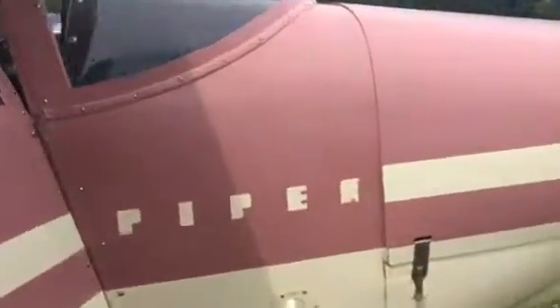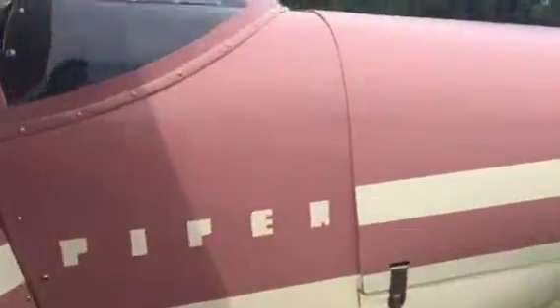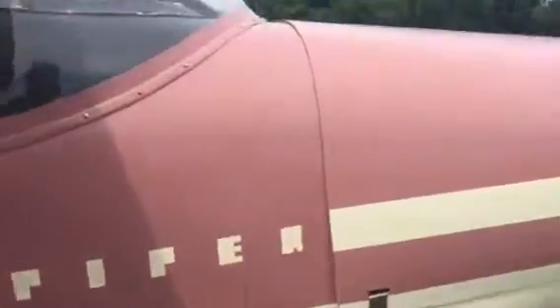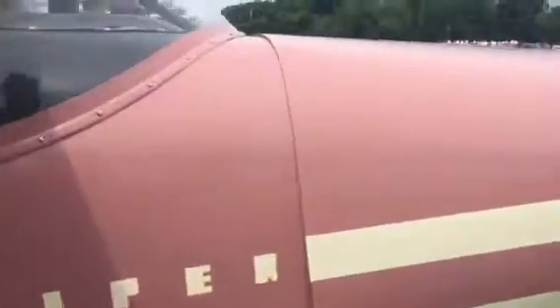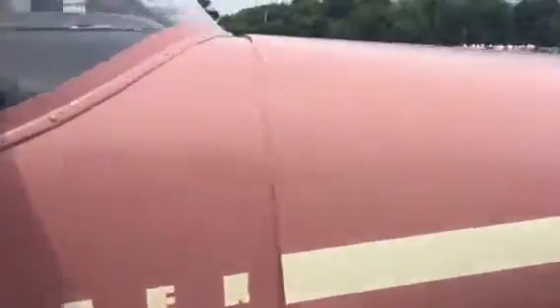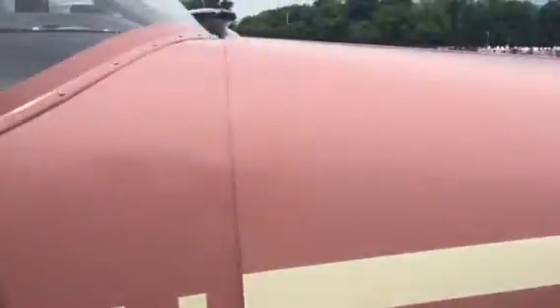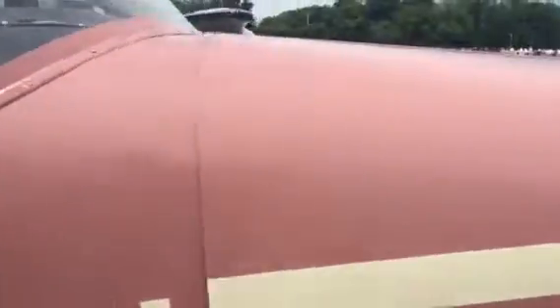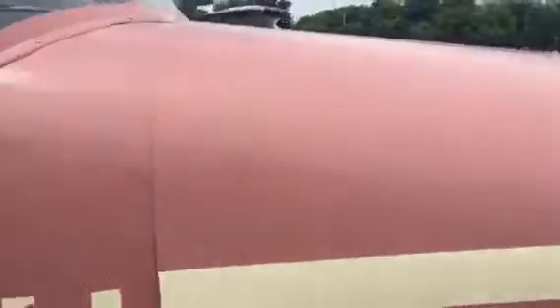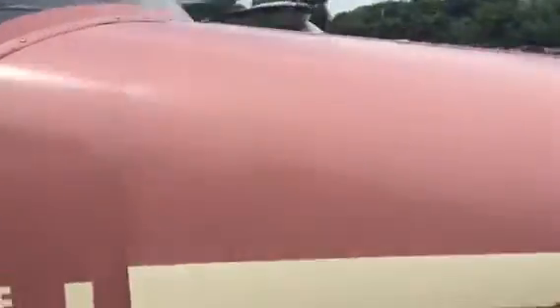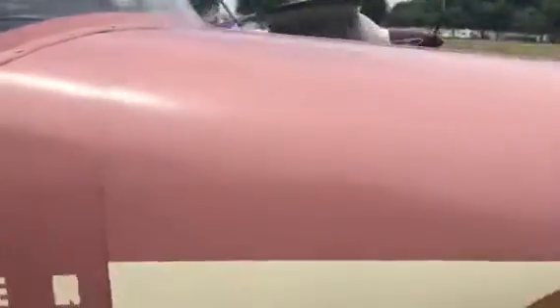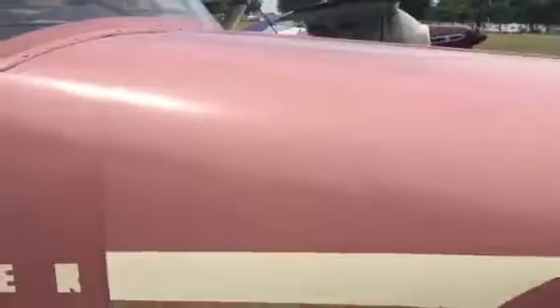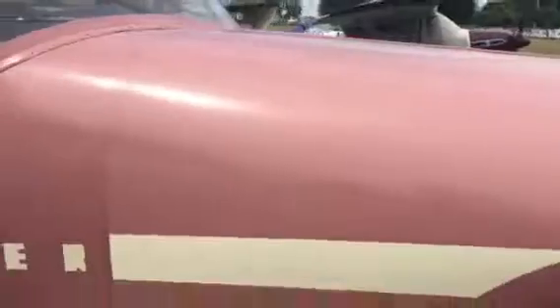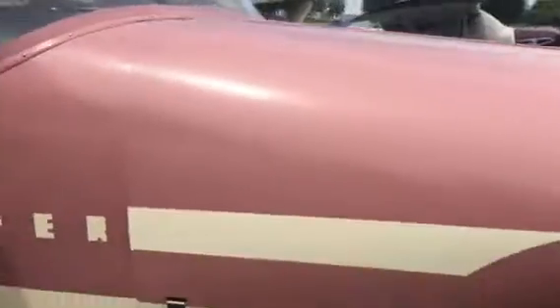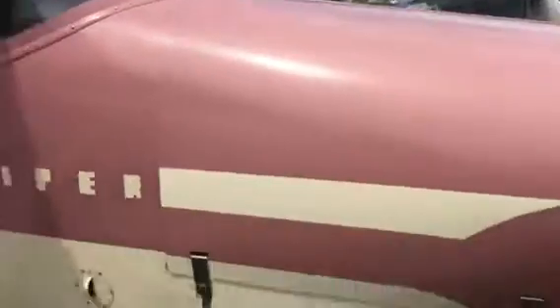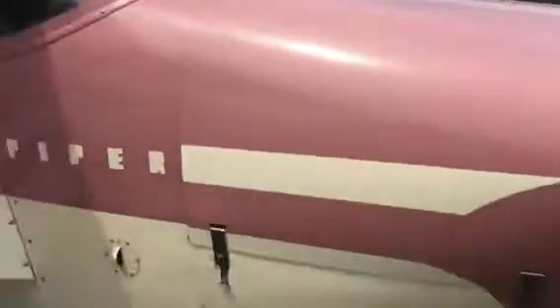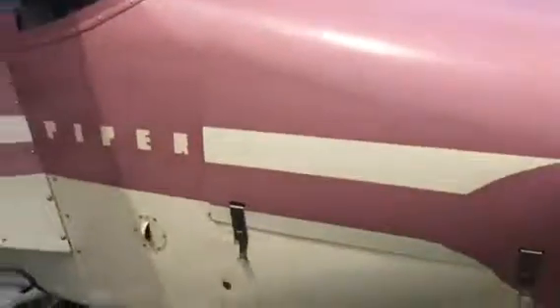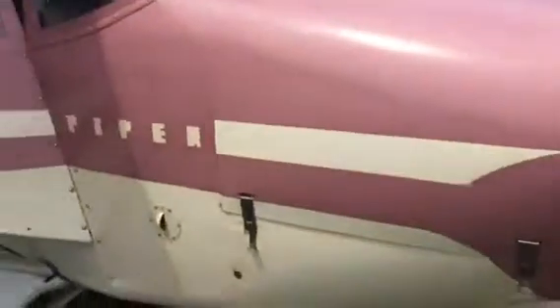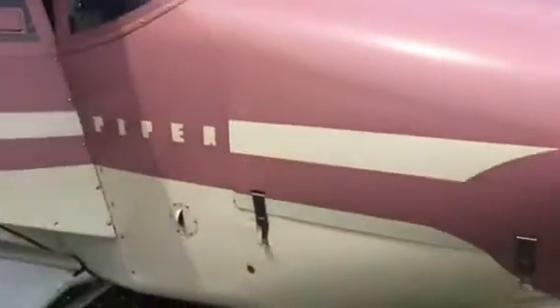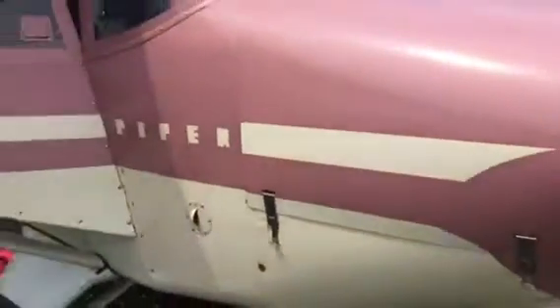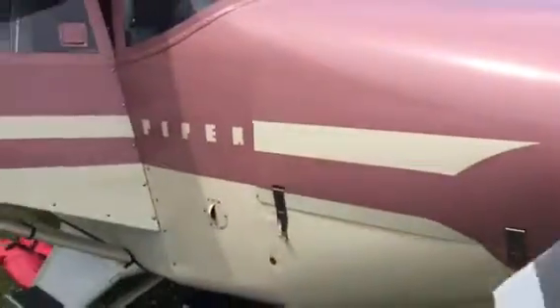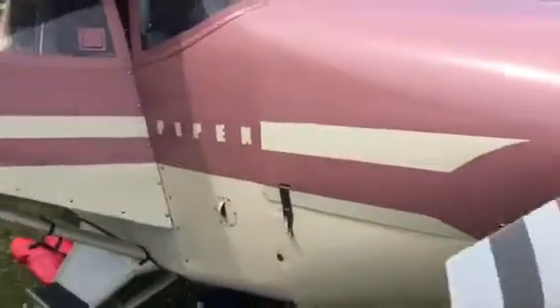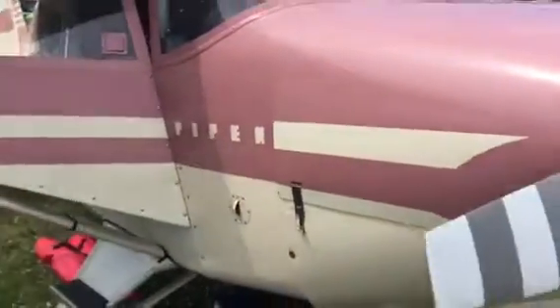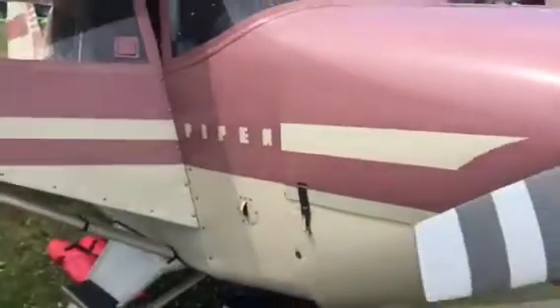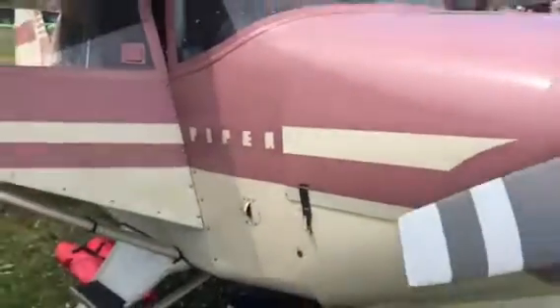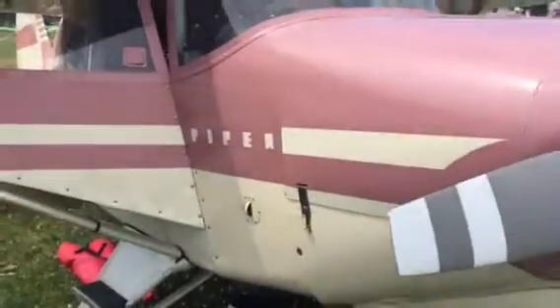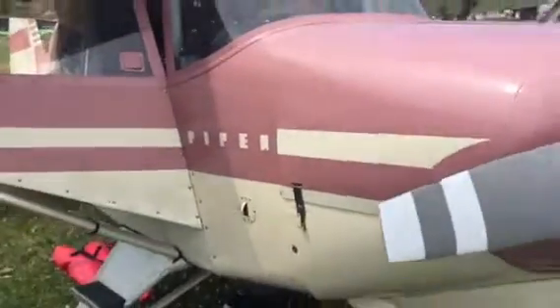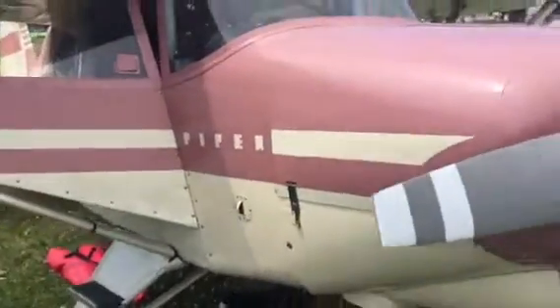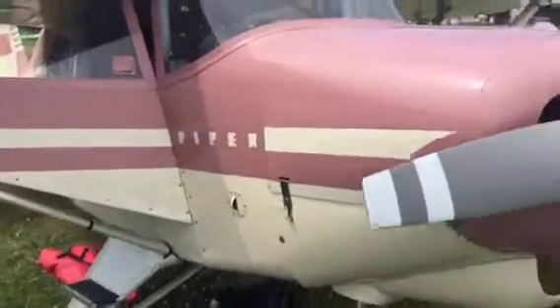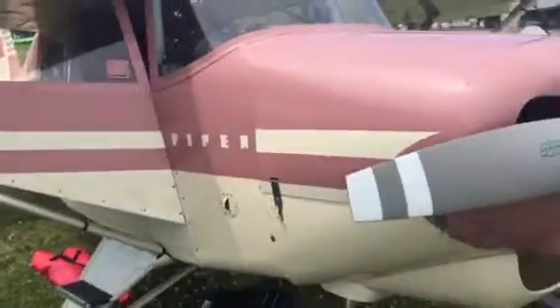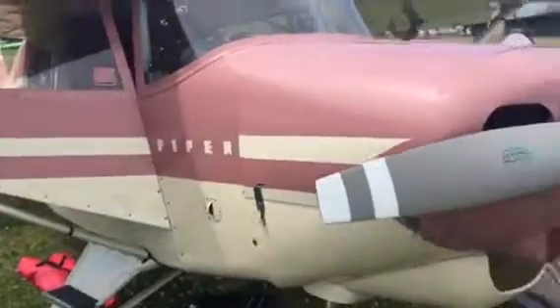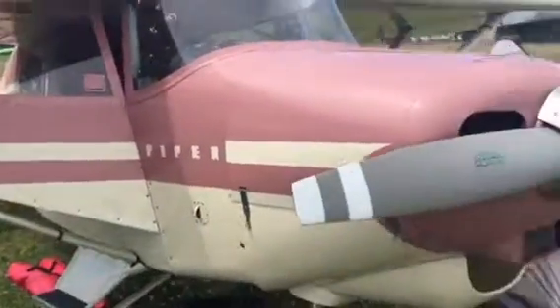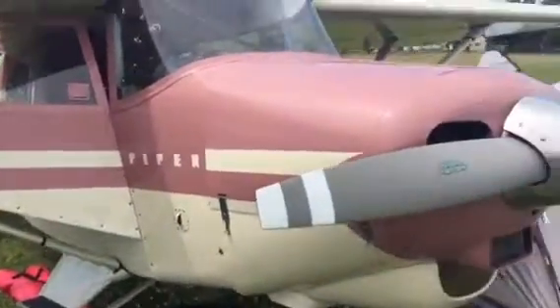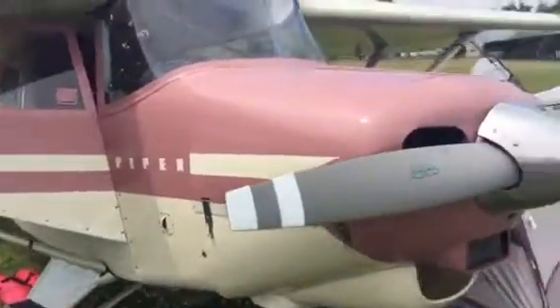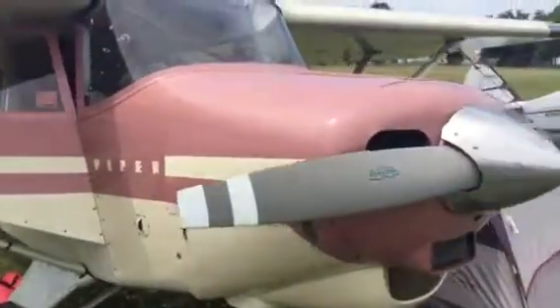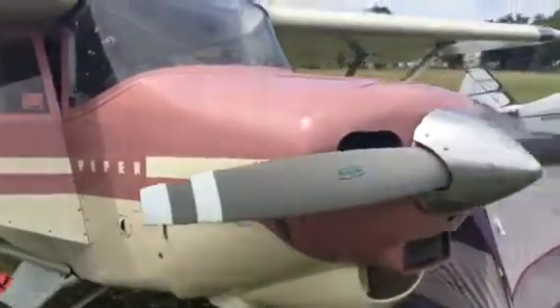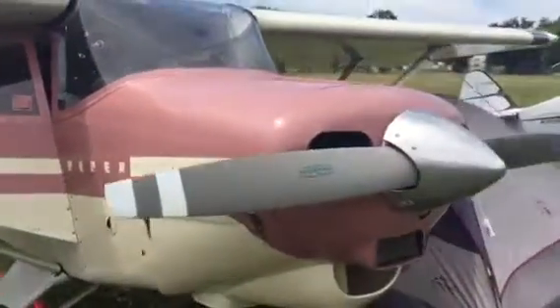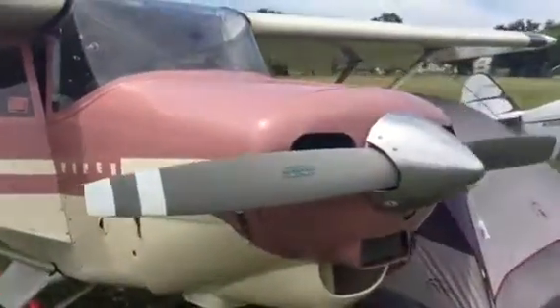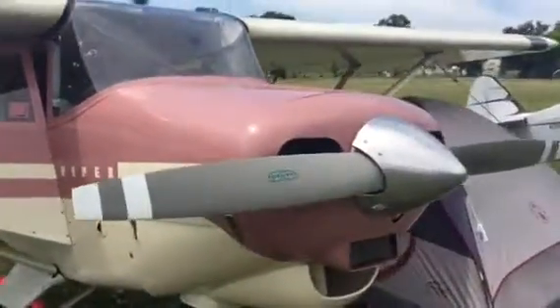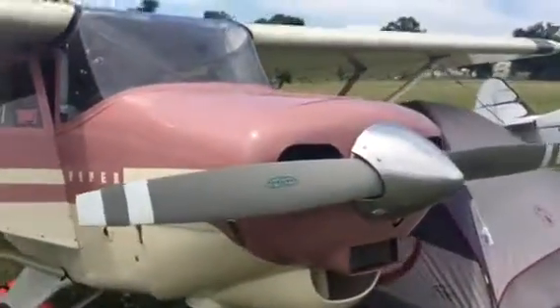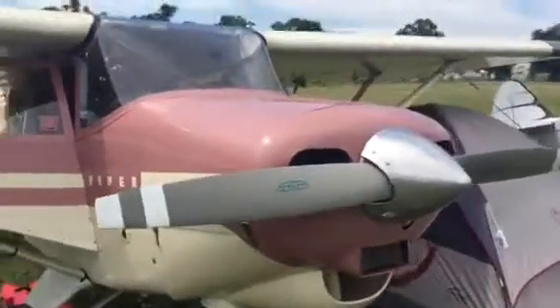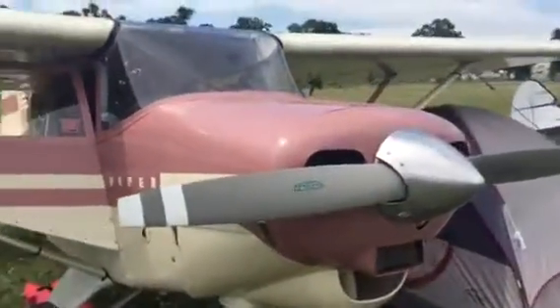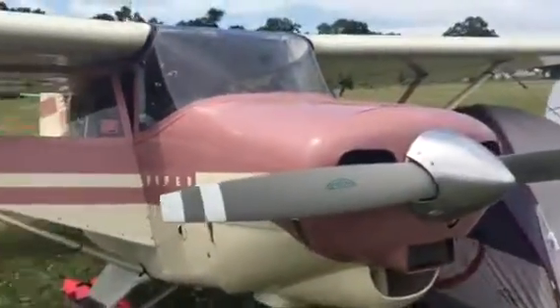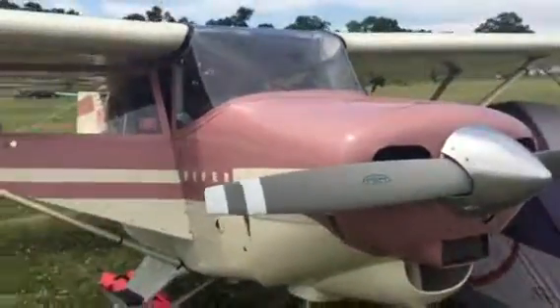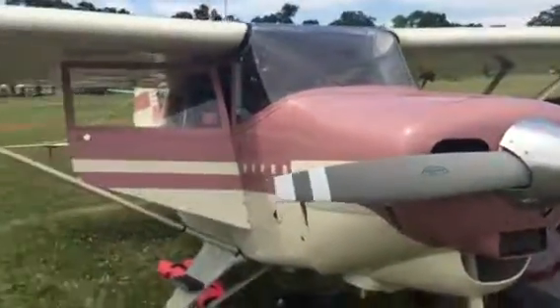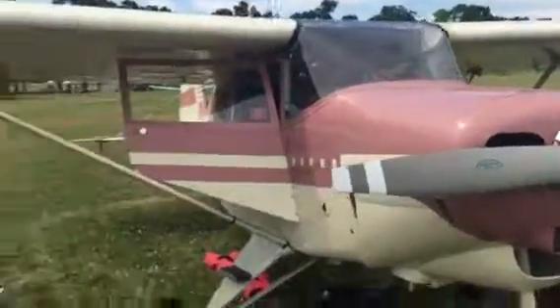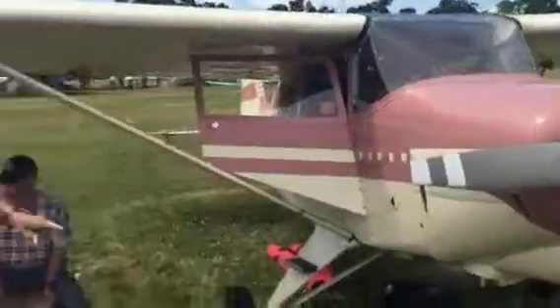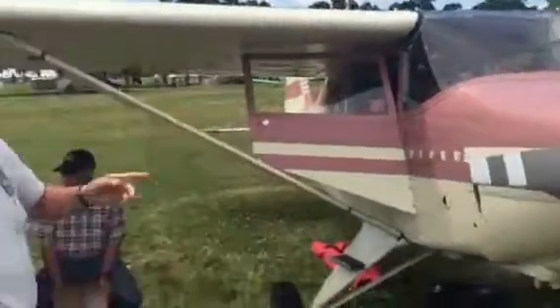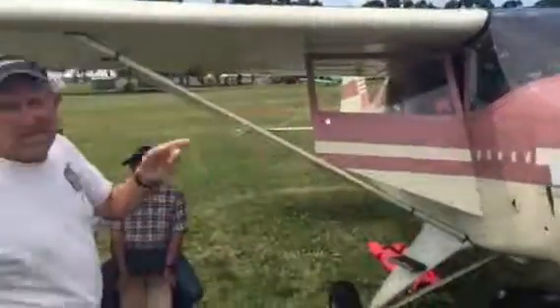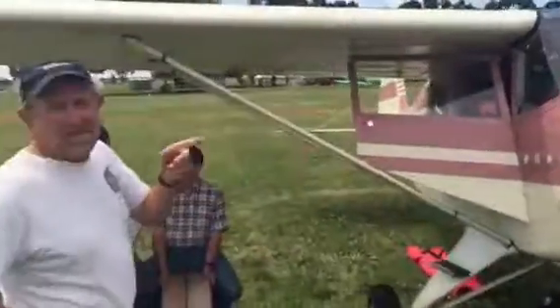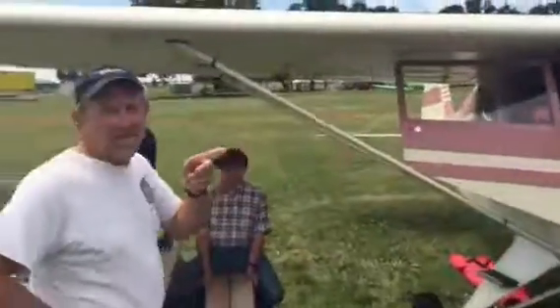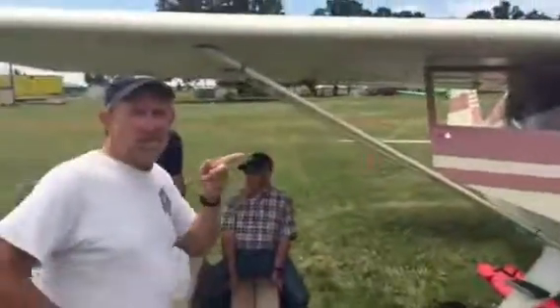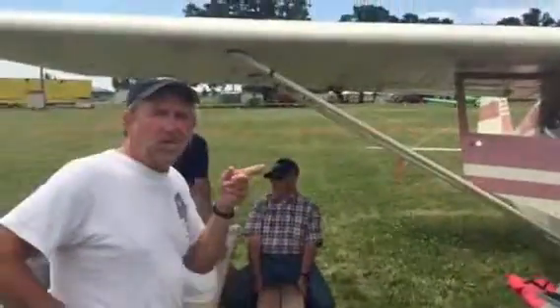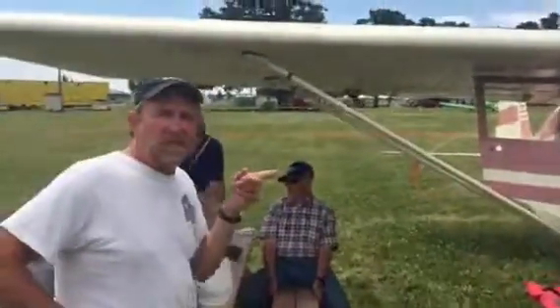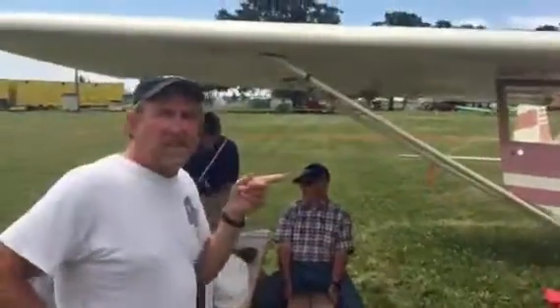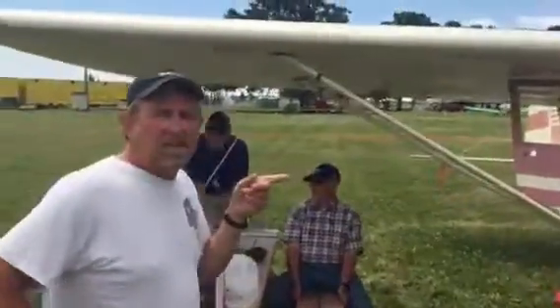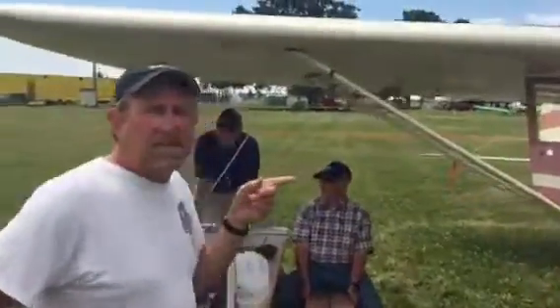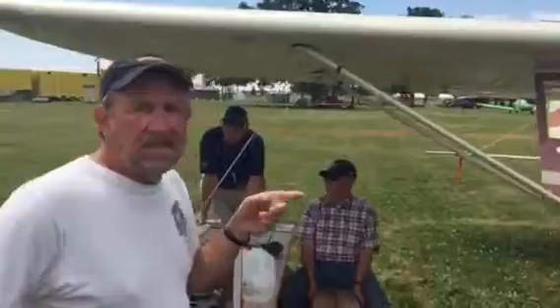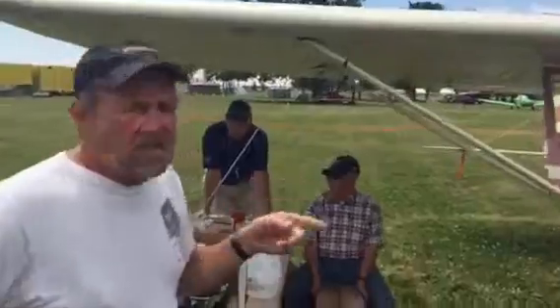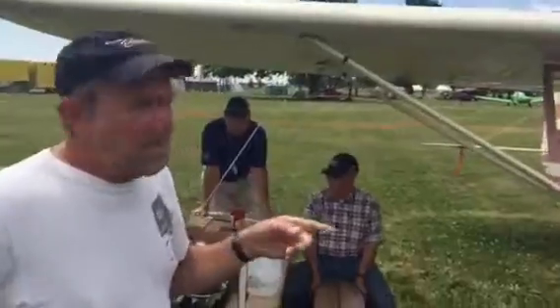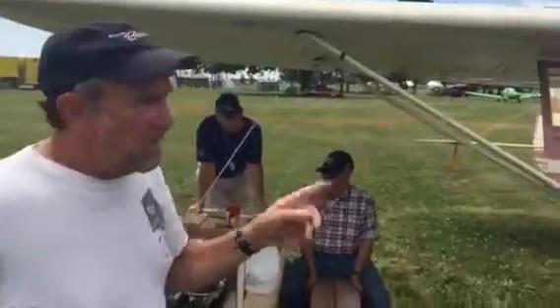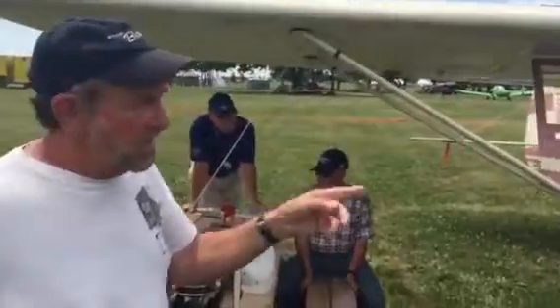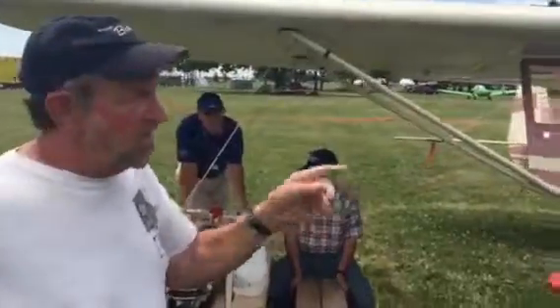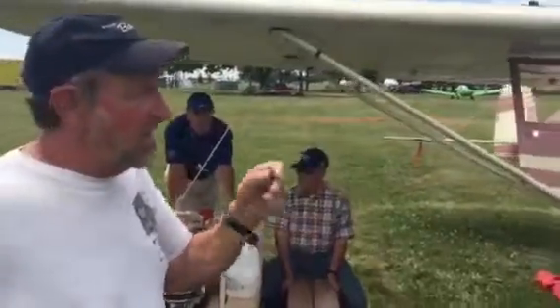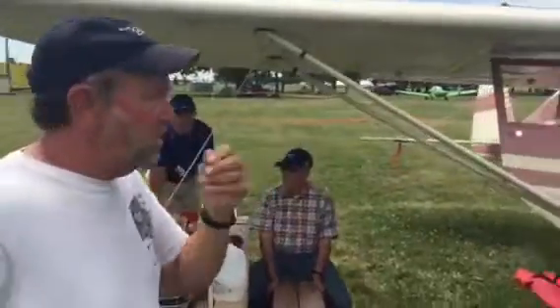And how long have you had it? Almost 20 years. The first time I came into Oshkosh was in there.